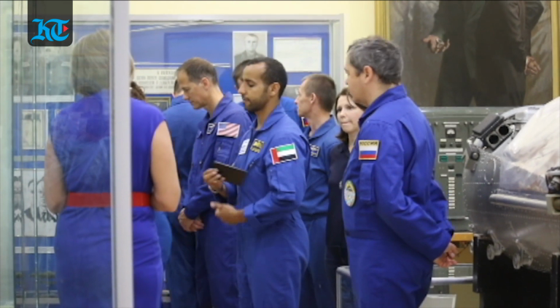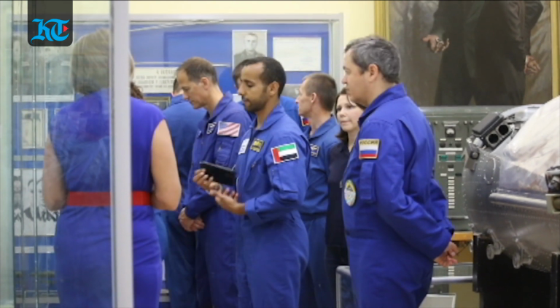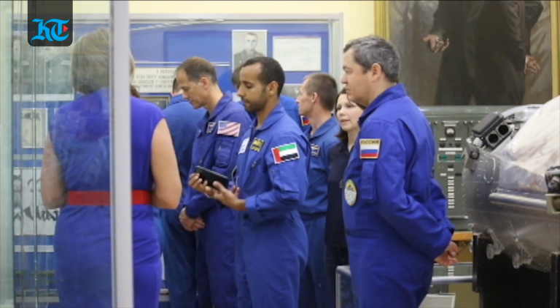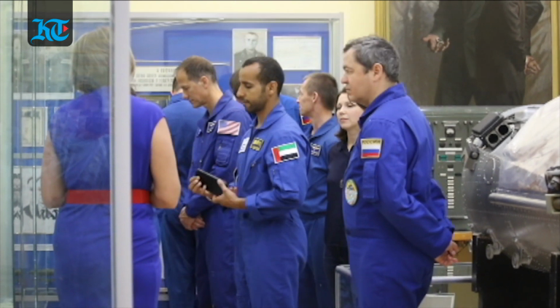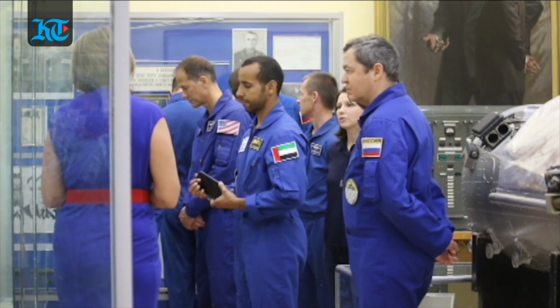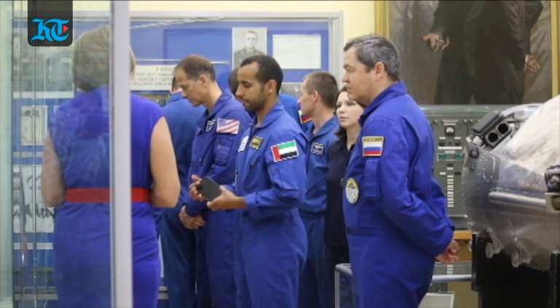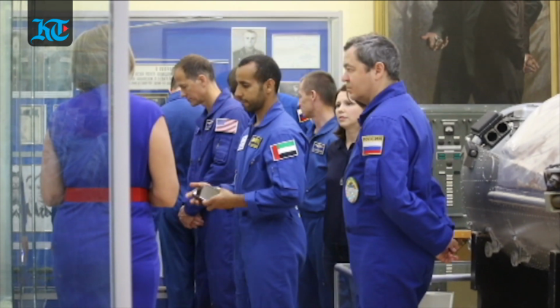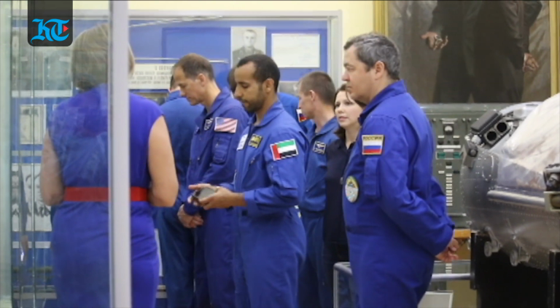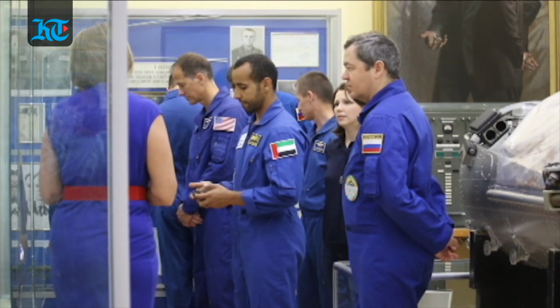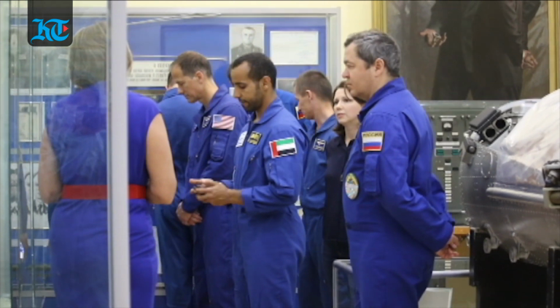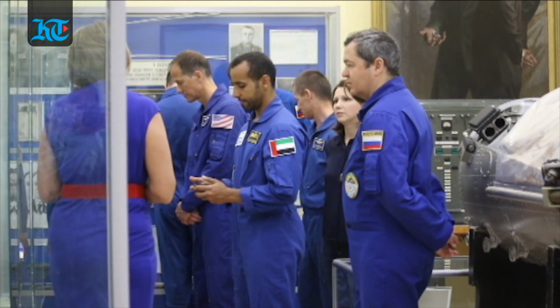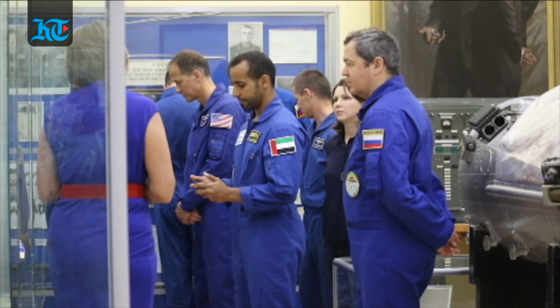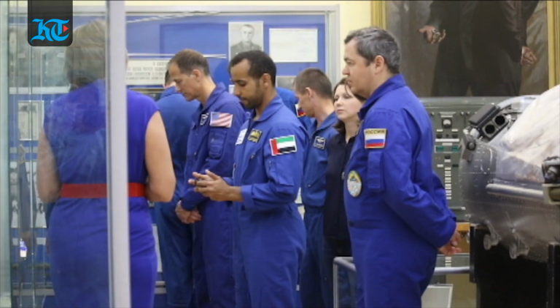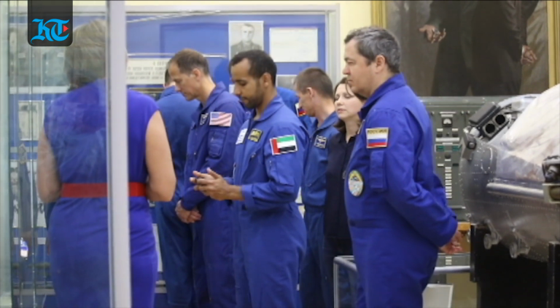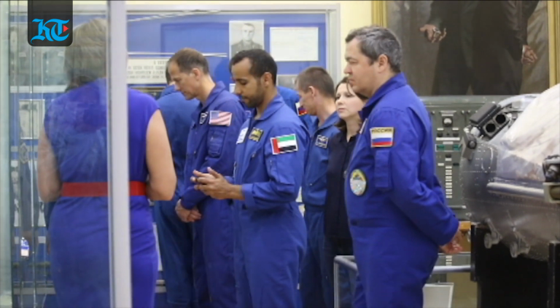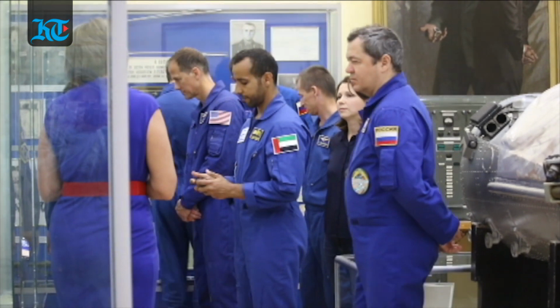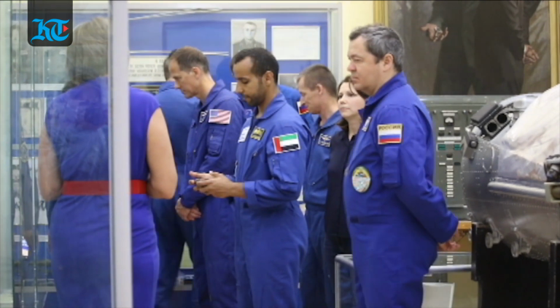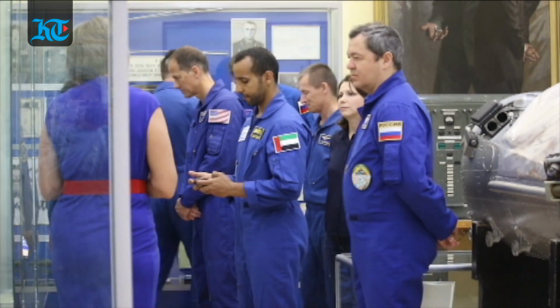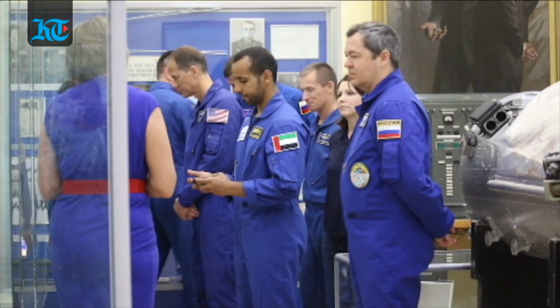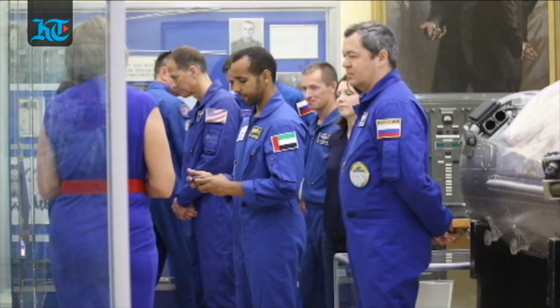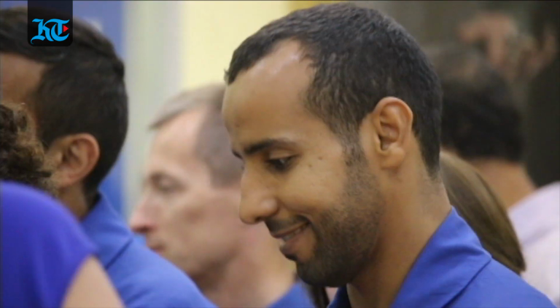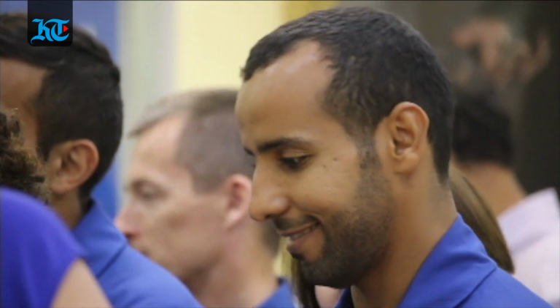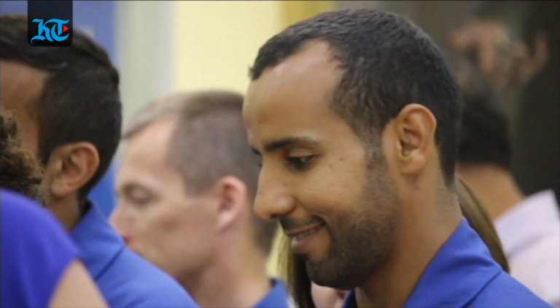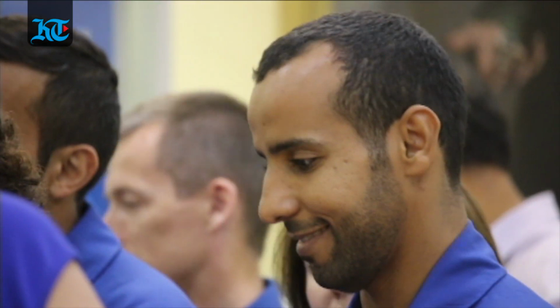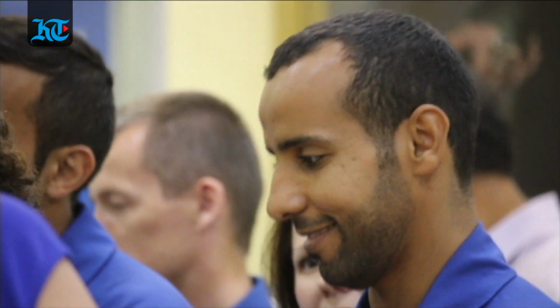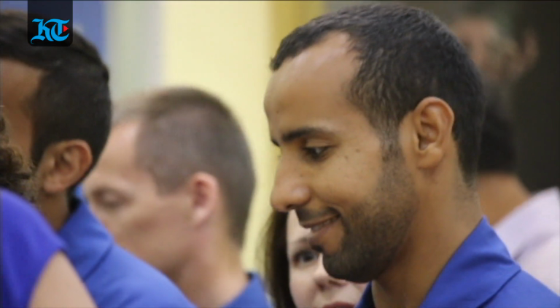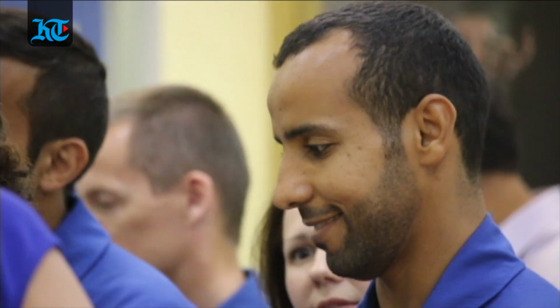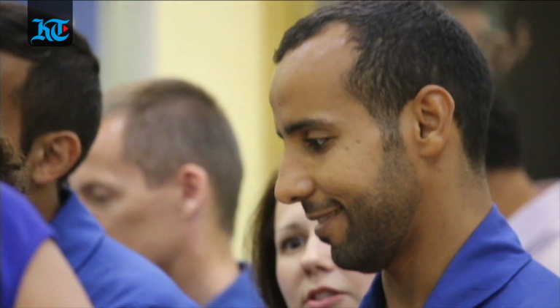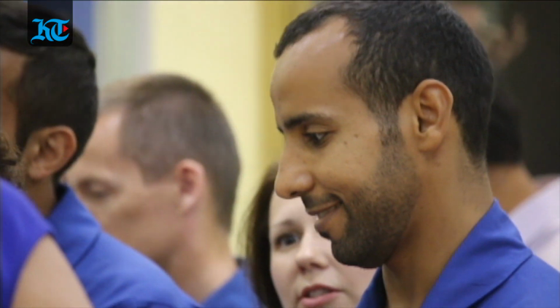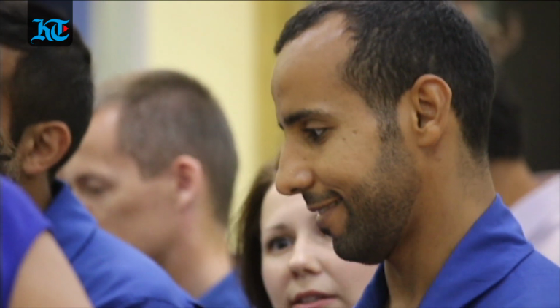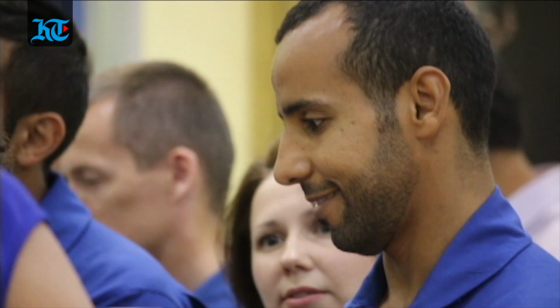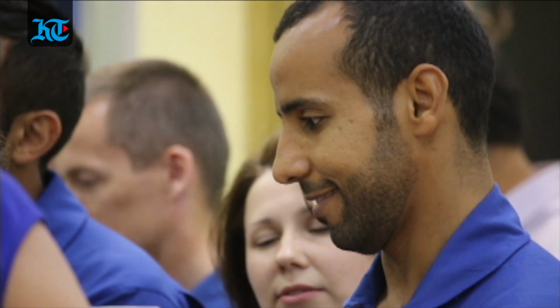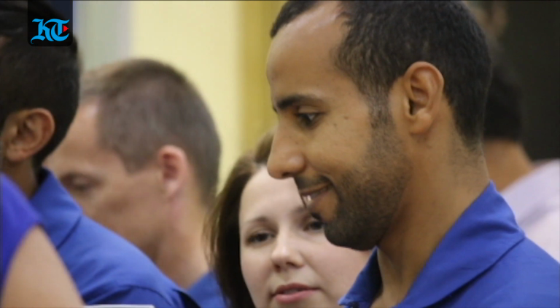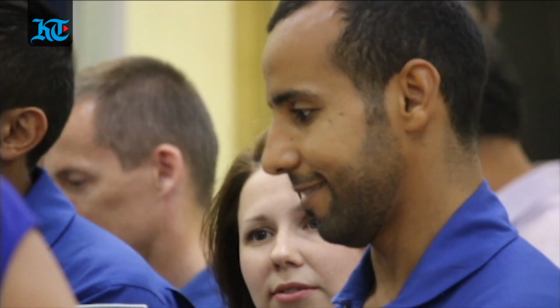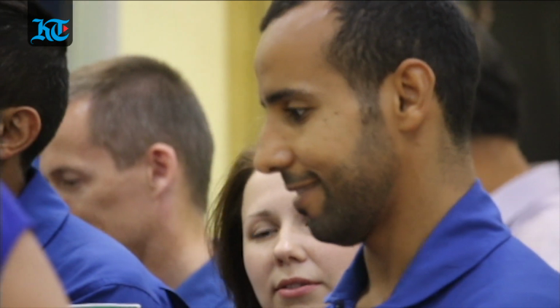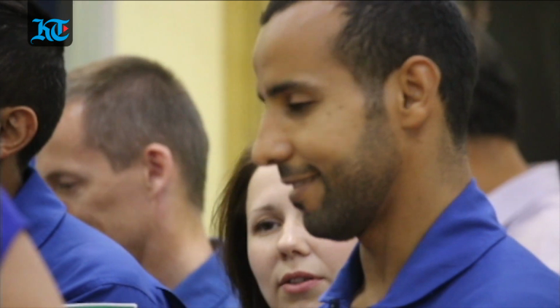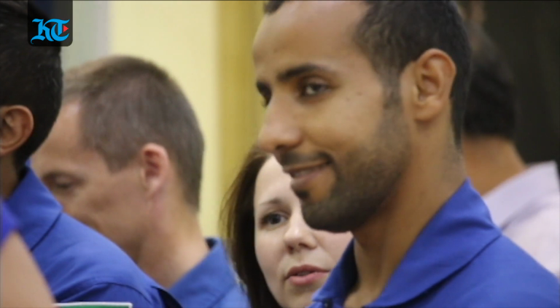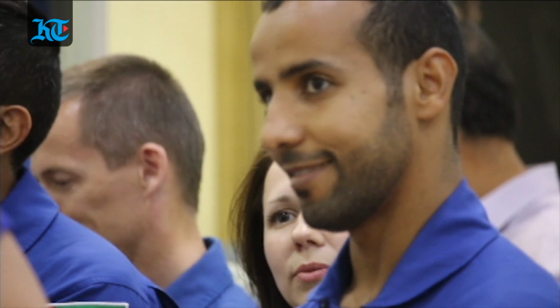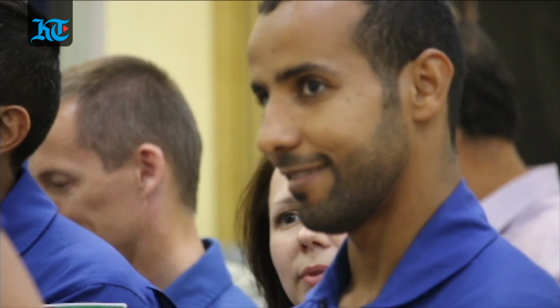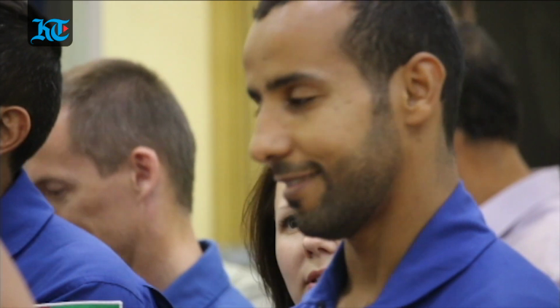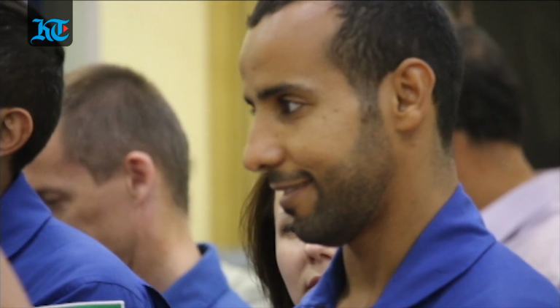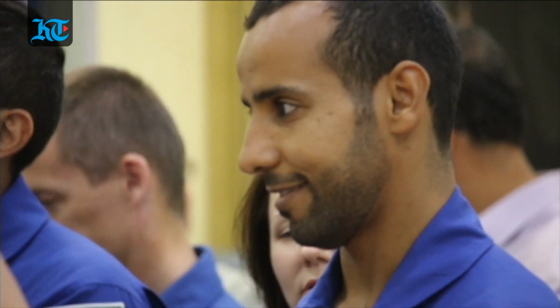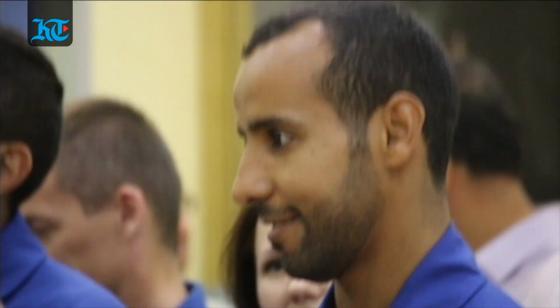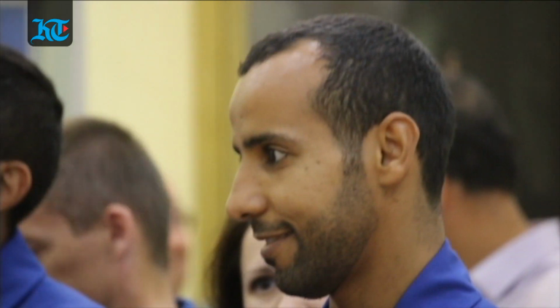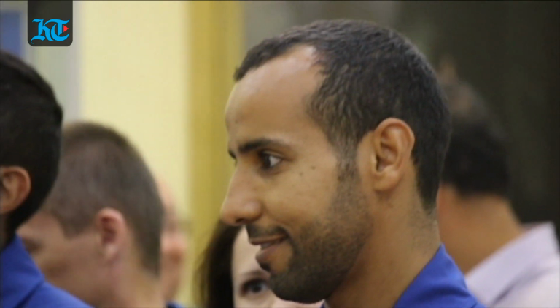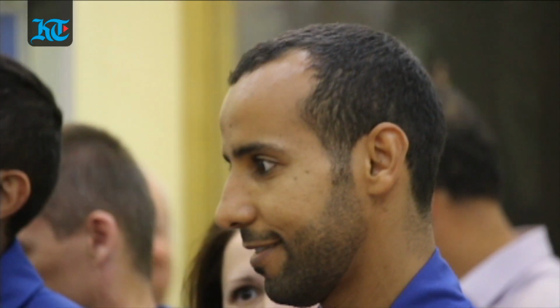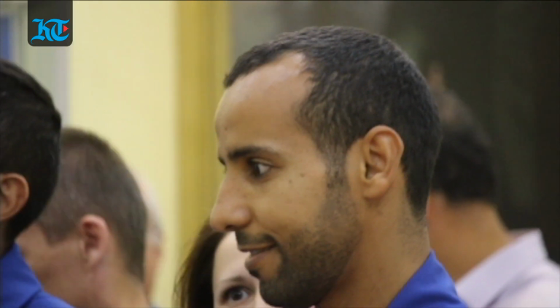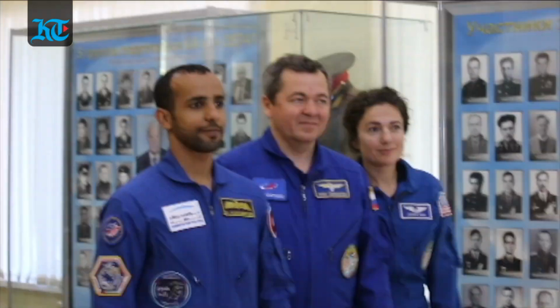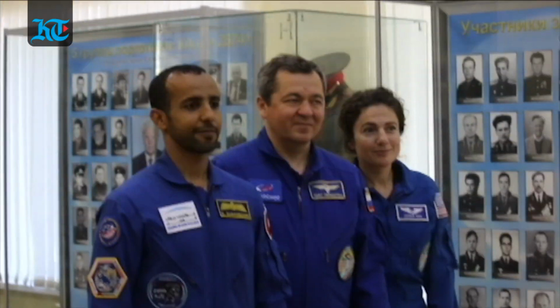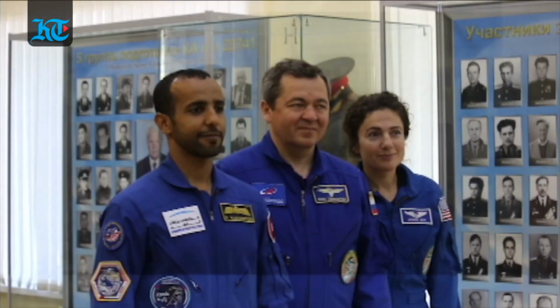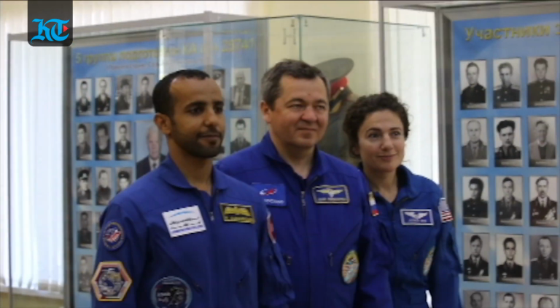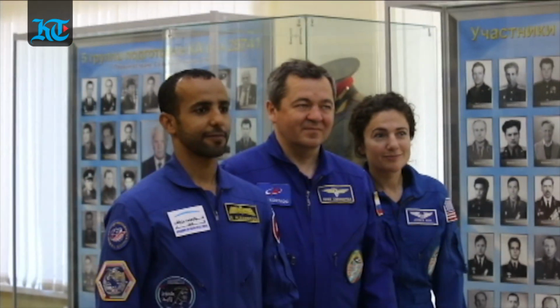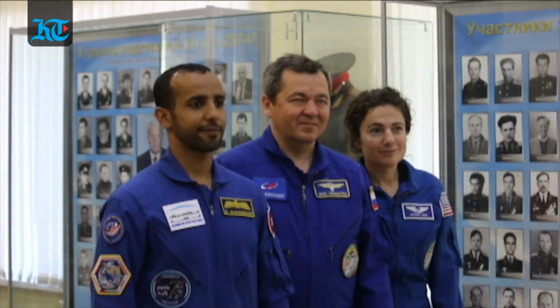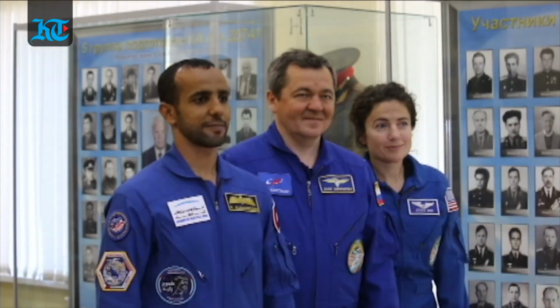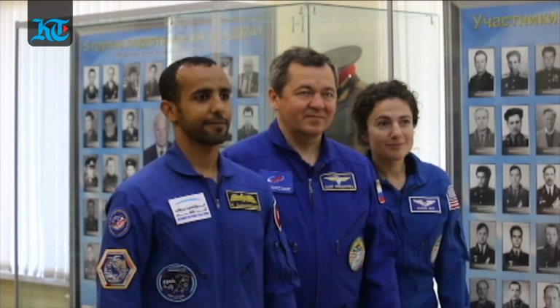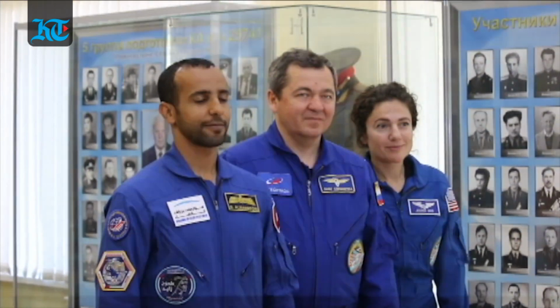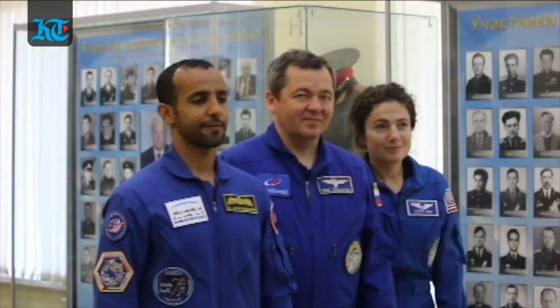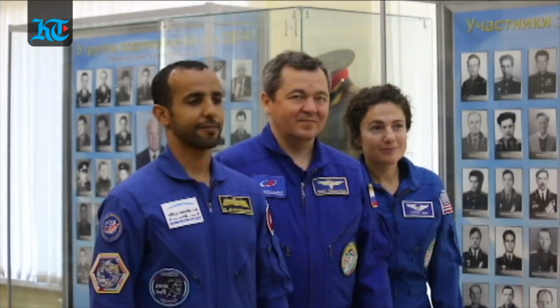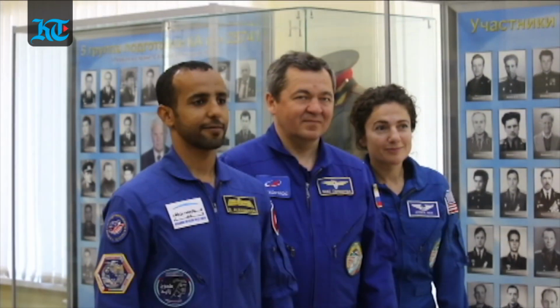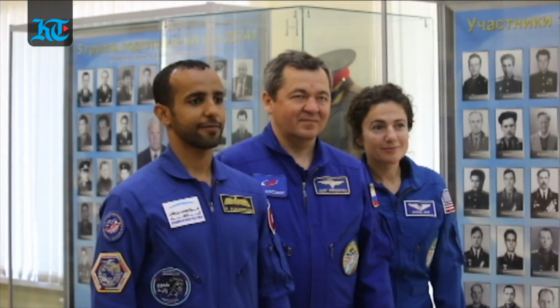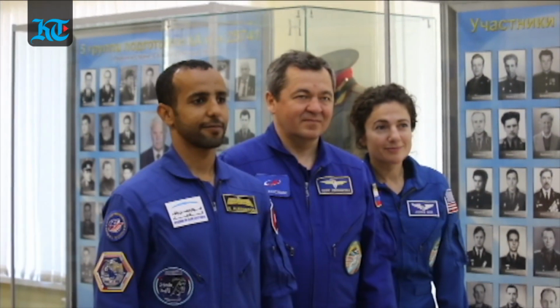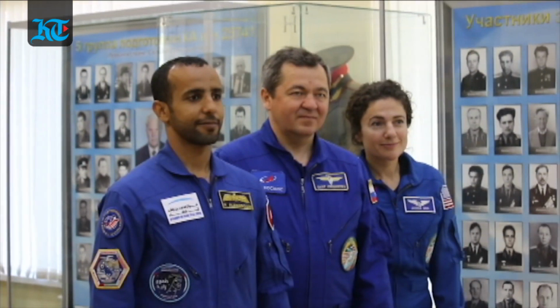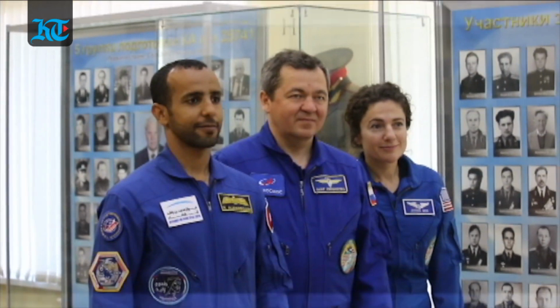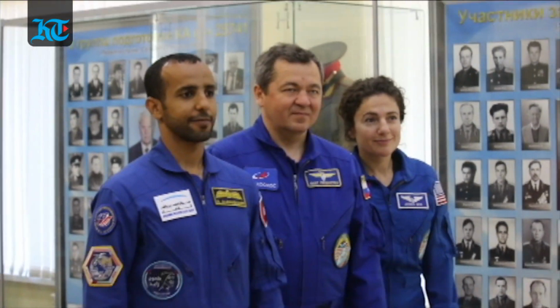At the museum, they were also shown some of the historical objects from Russia's space journey that have been stored in this building for decades.